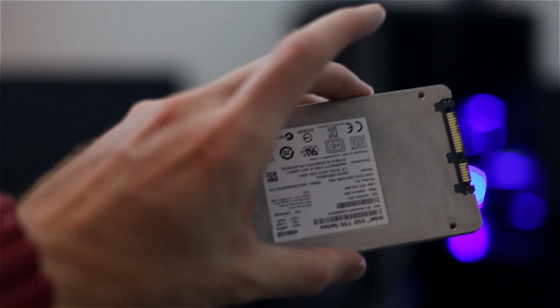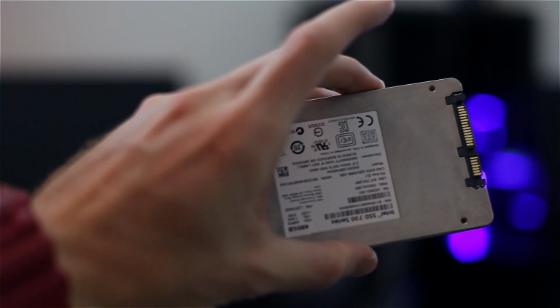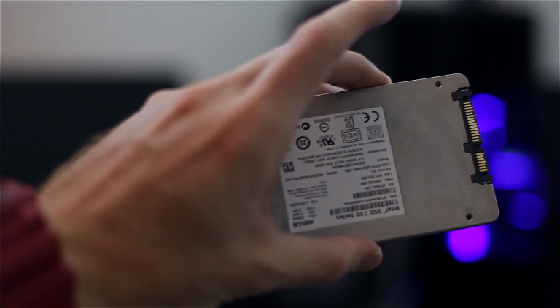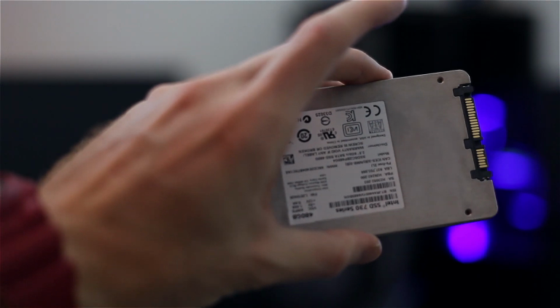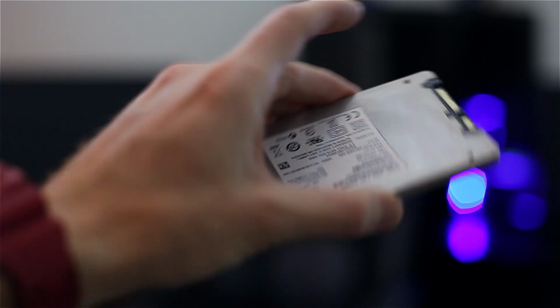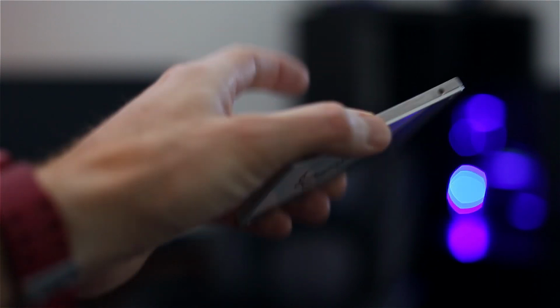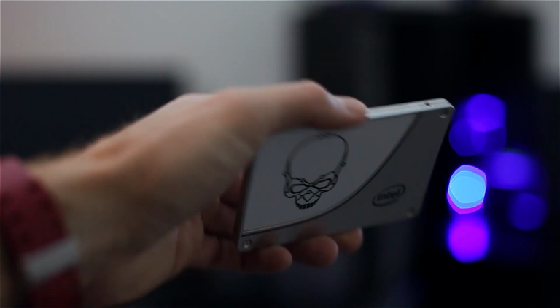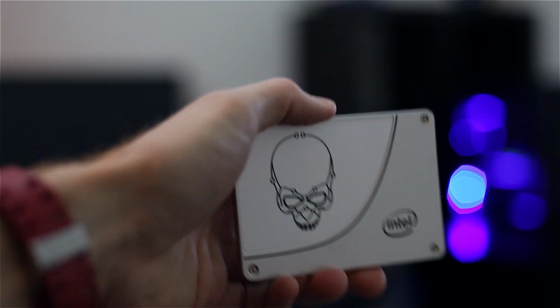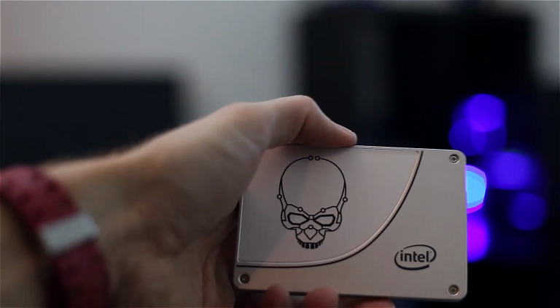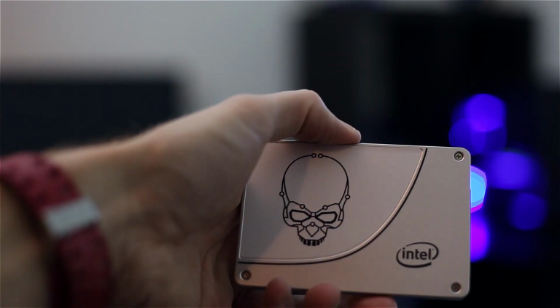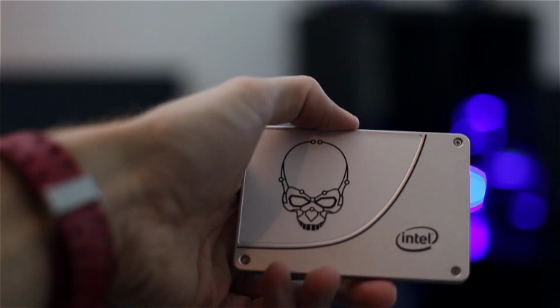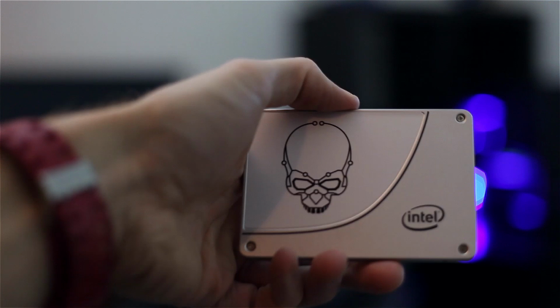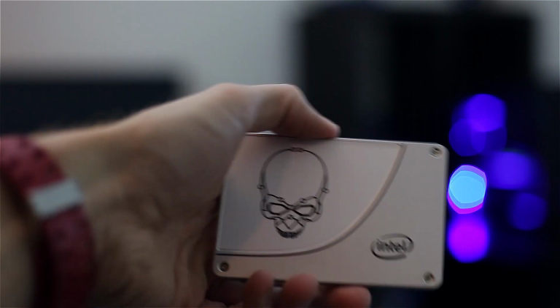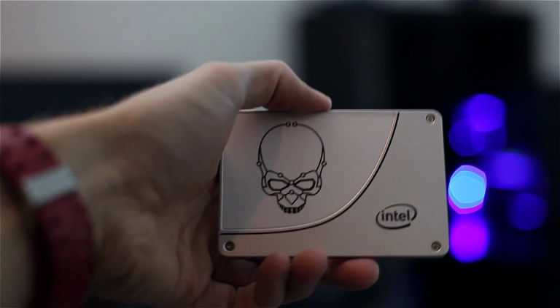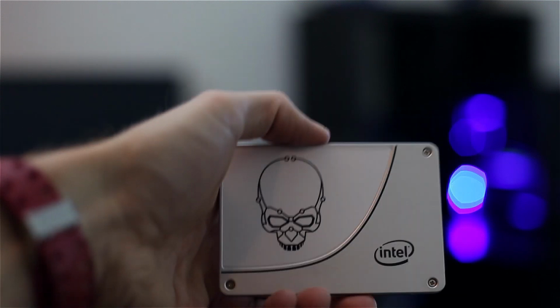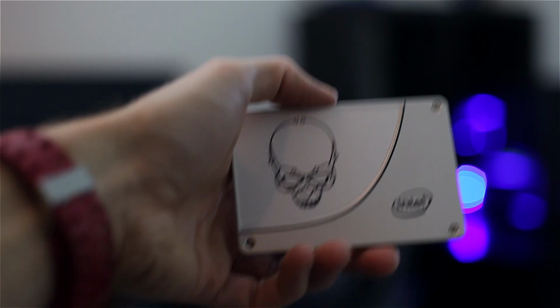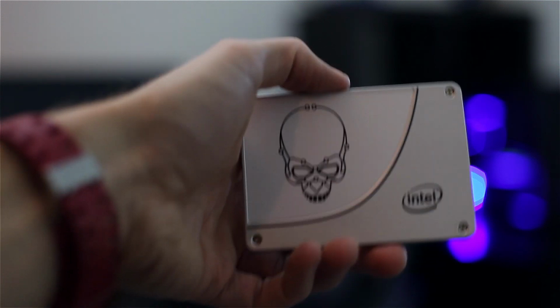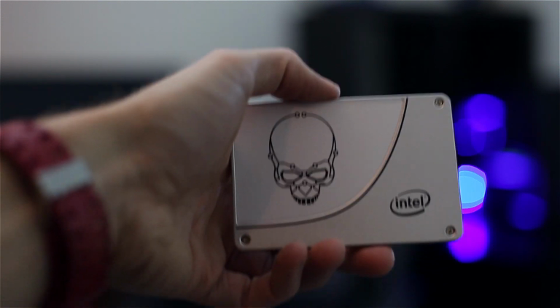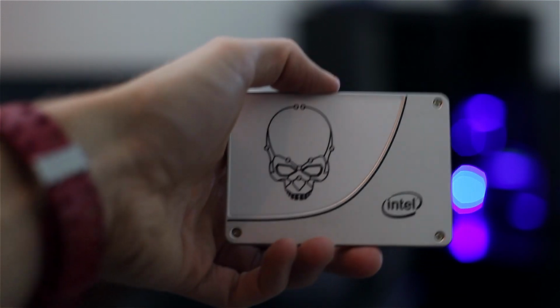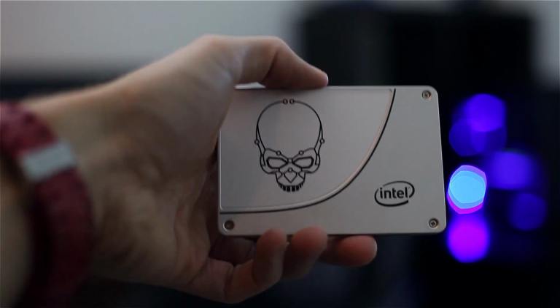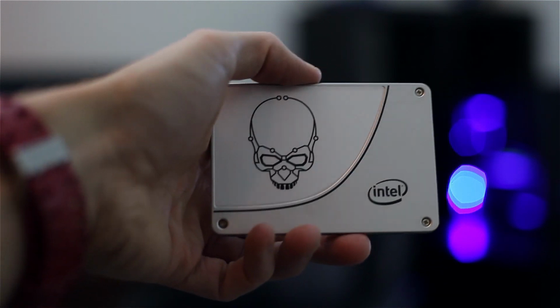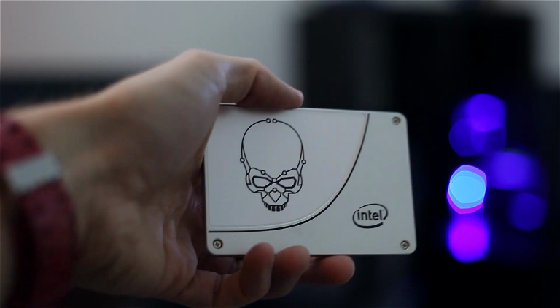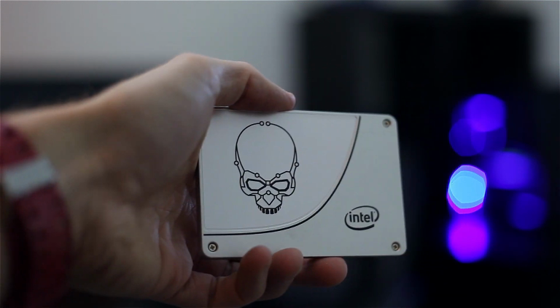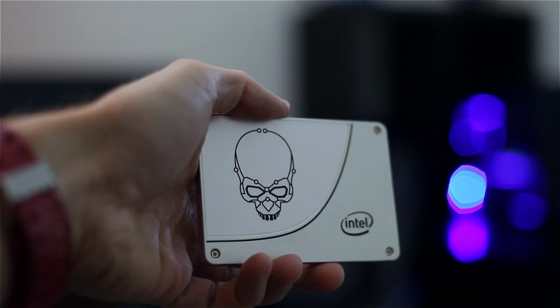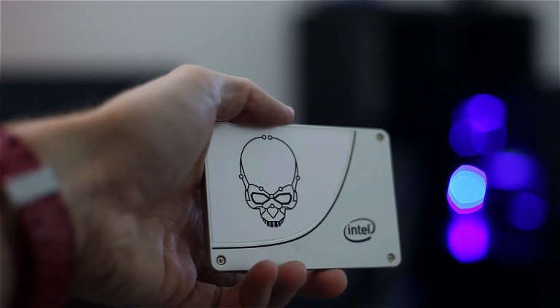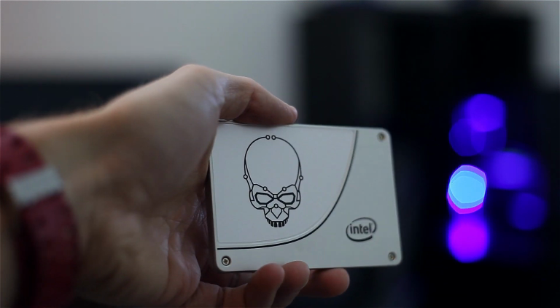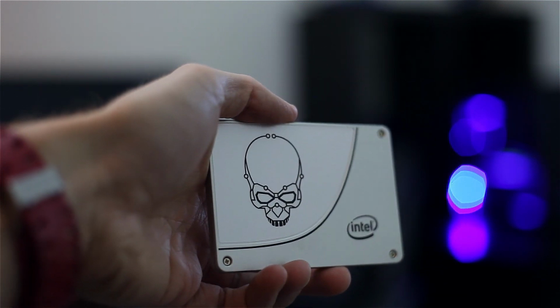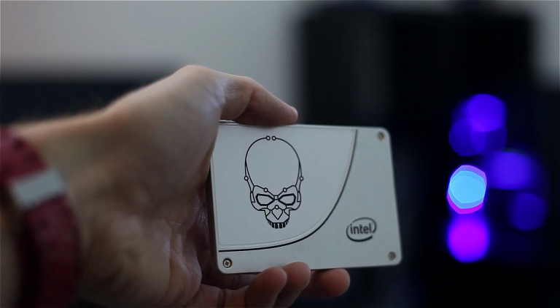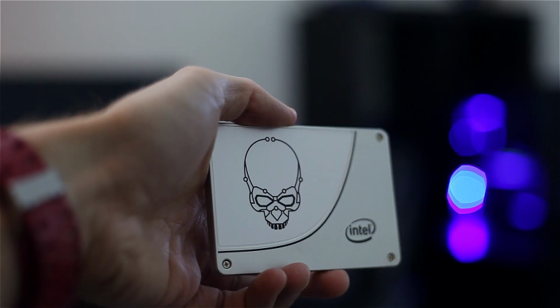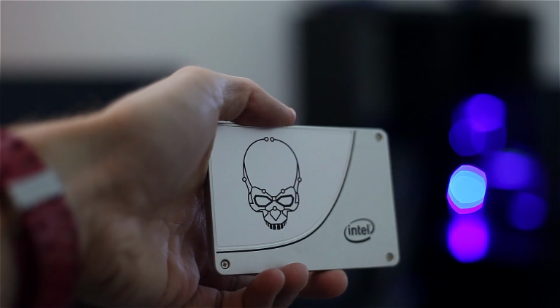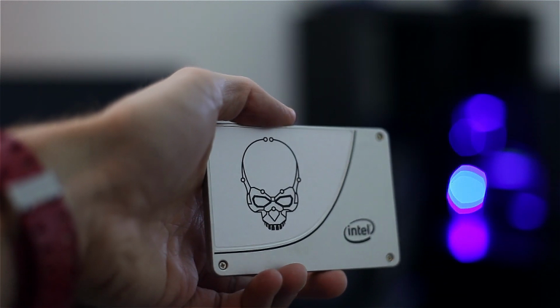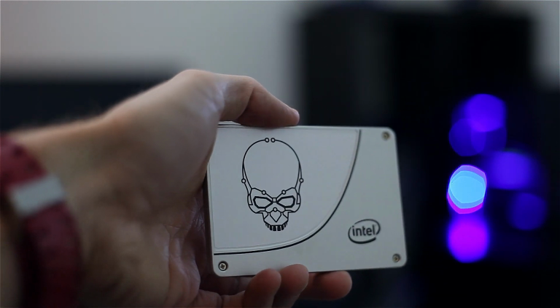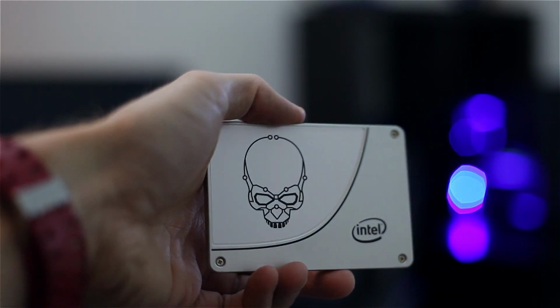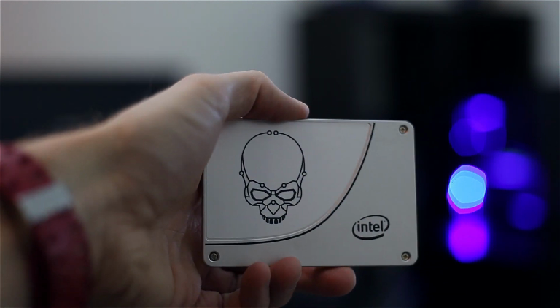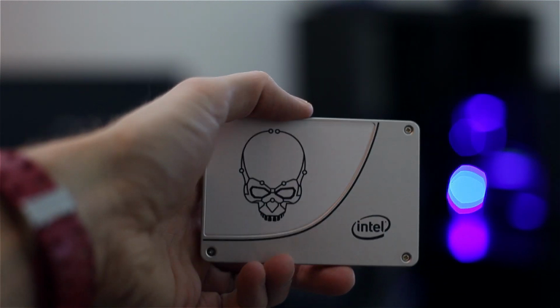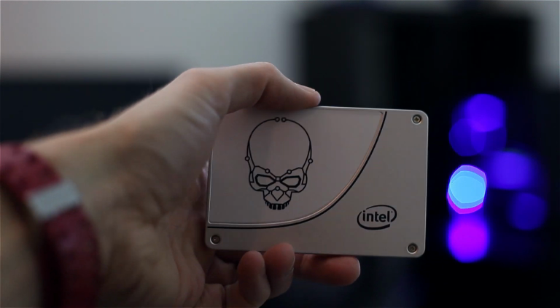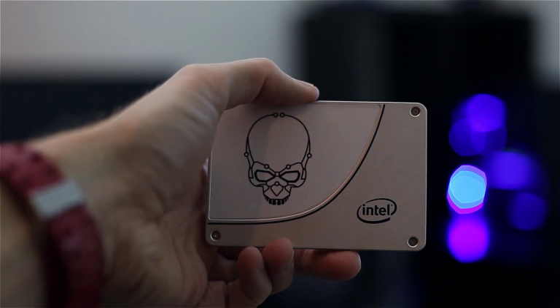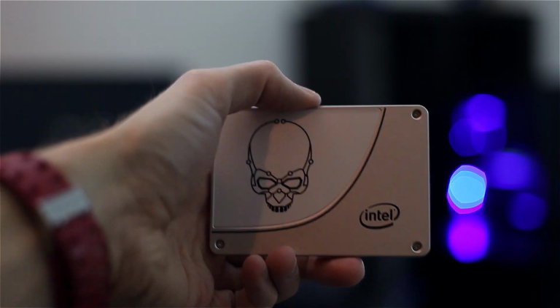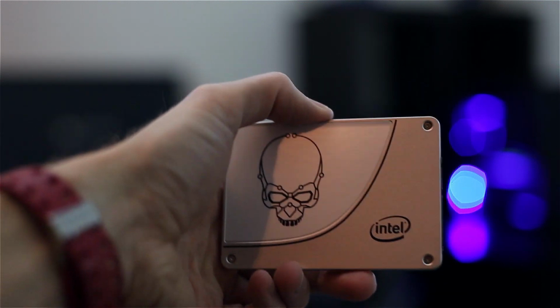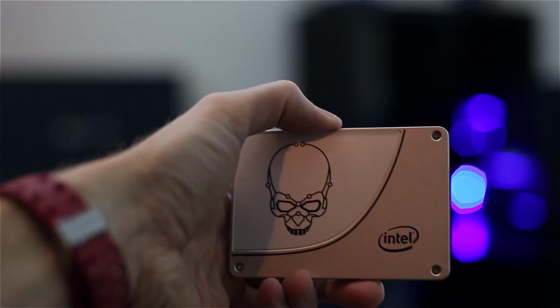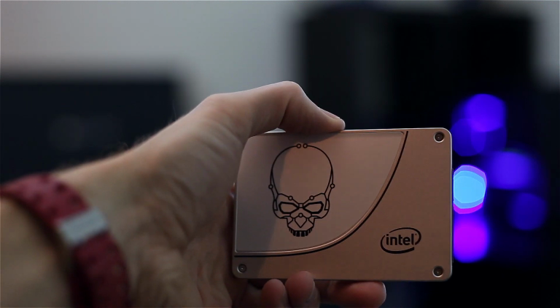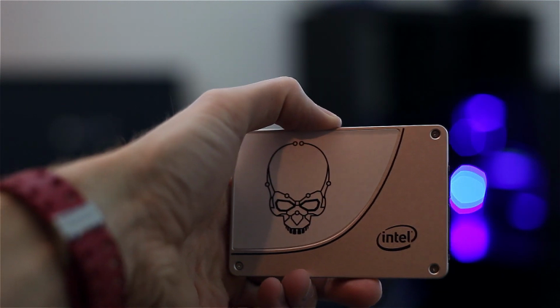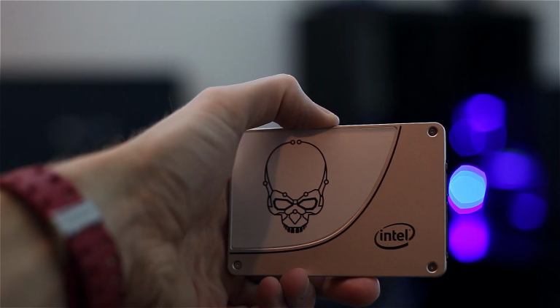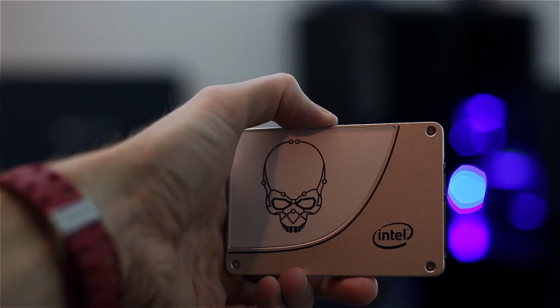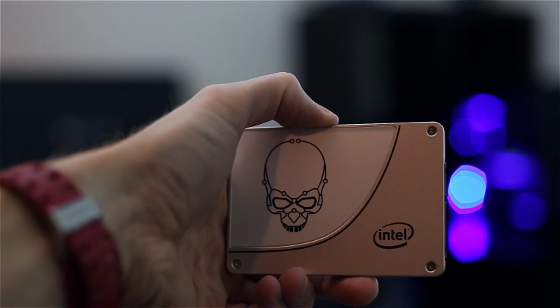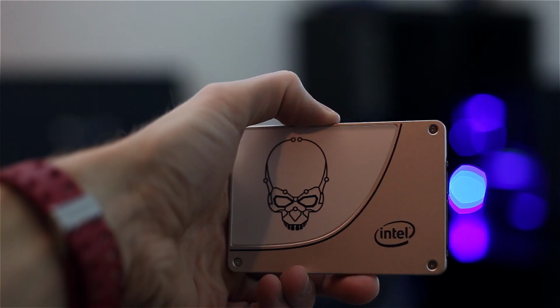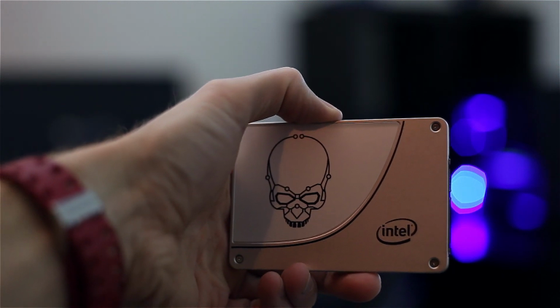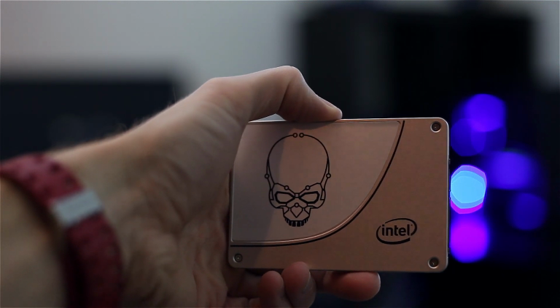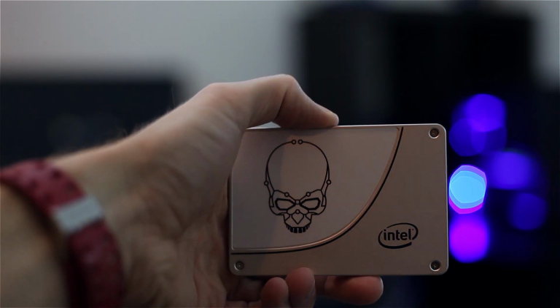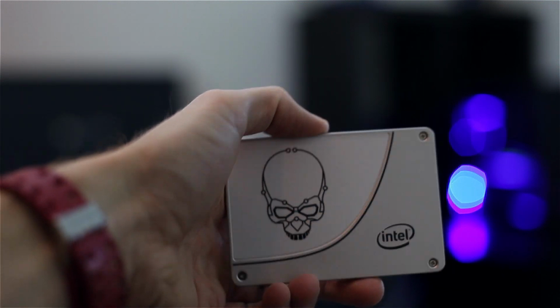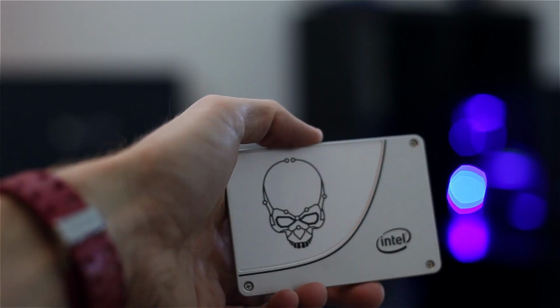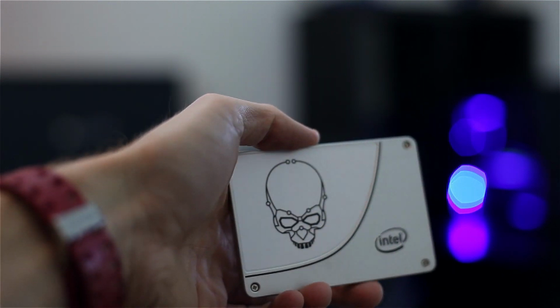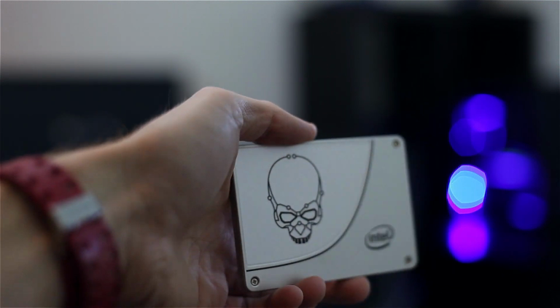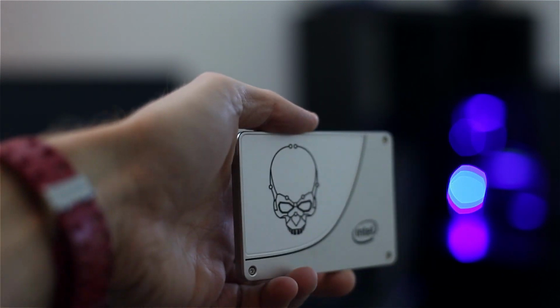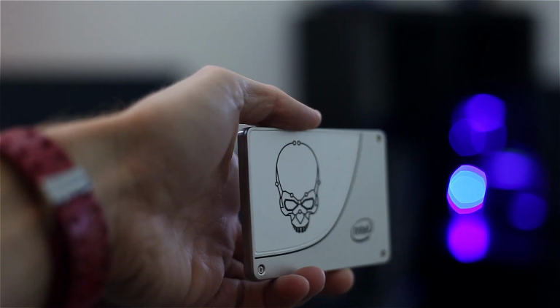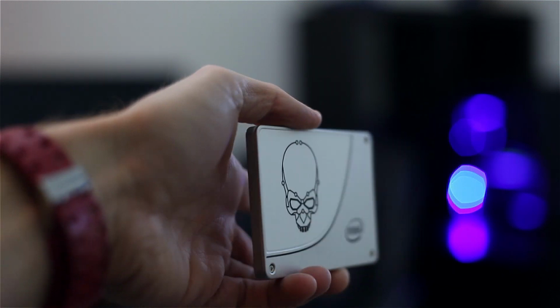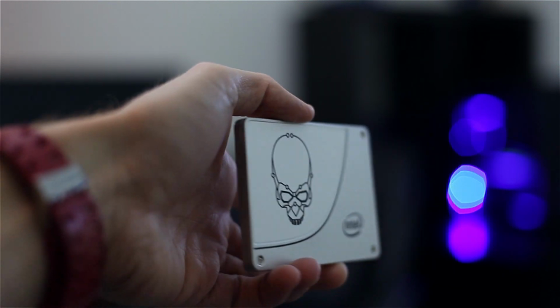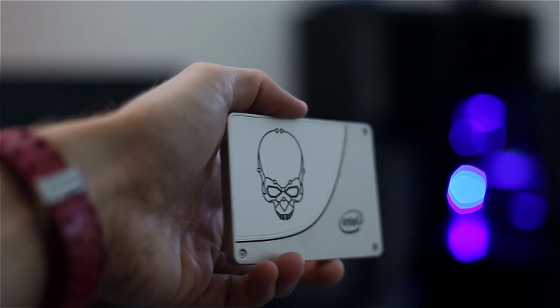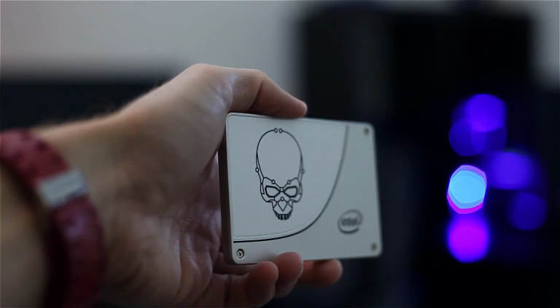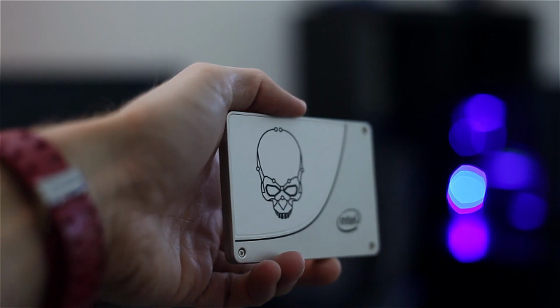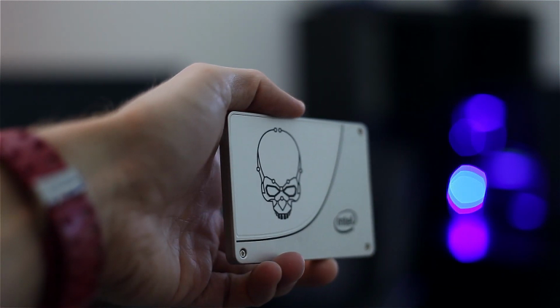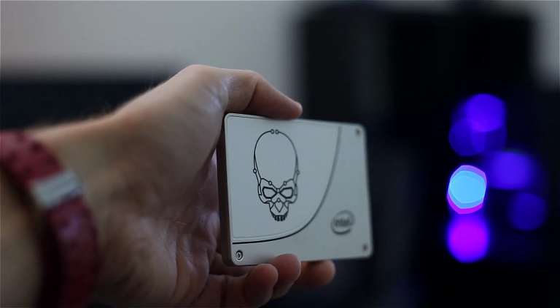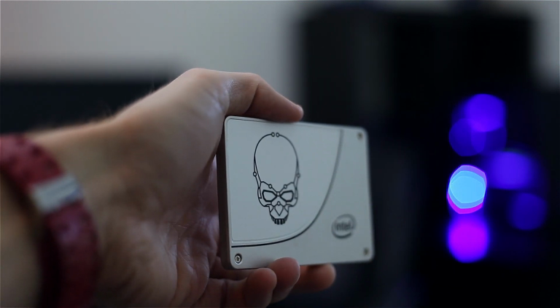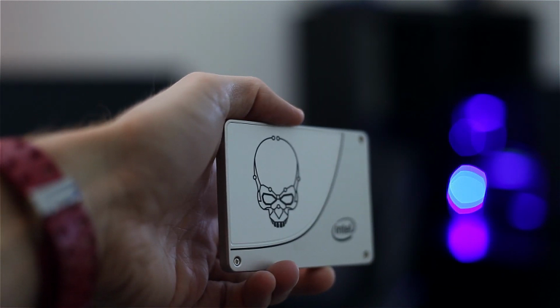It feels nice and a little bit heavy. That's it, guys — thanks for checking out the unboxing. See you next time.